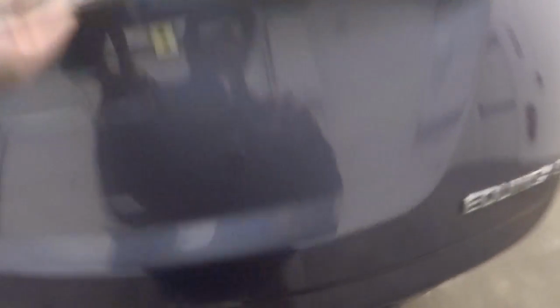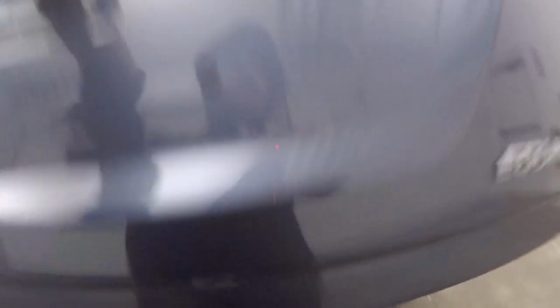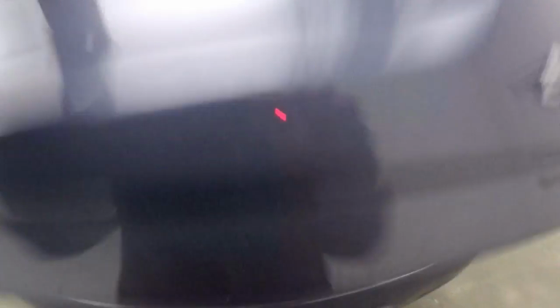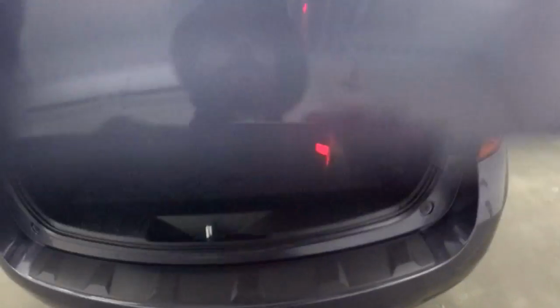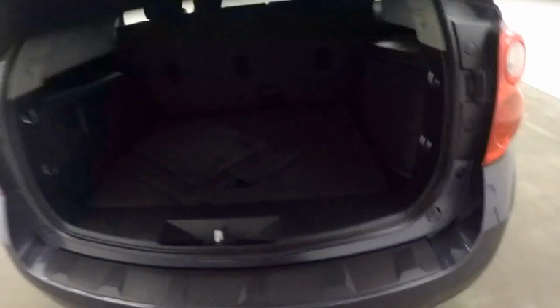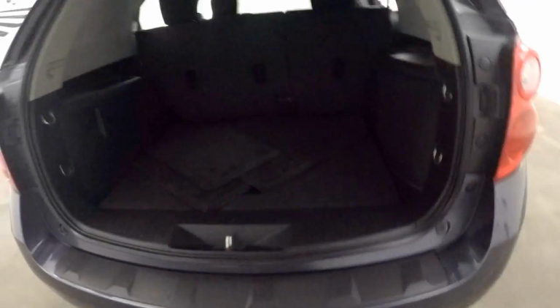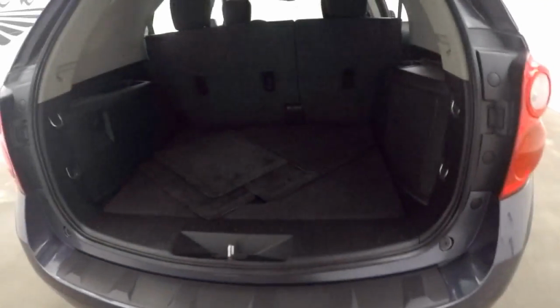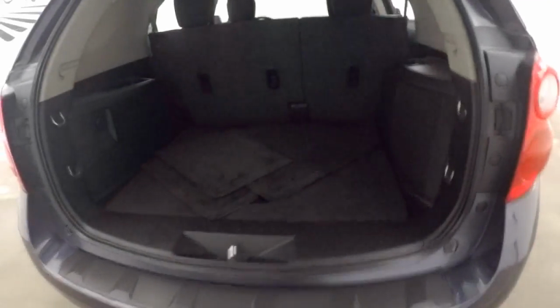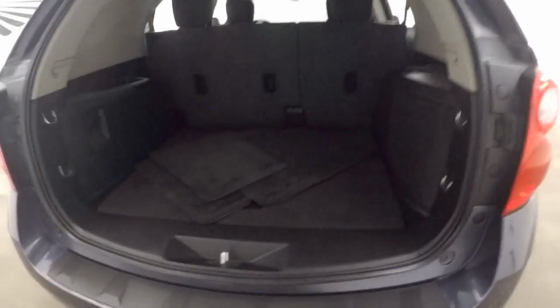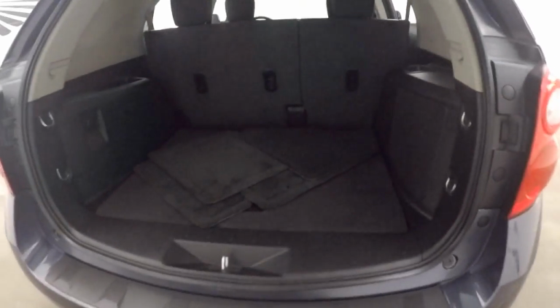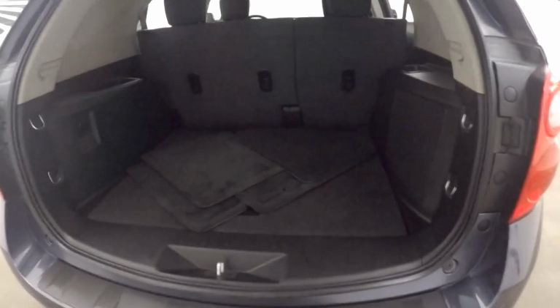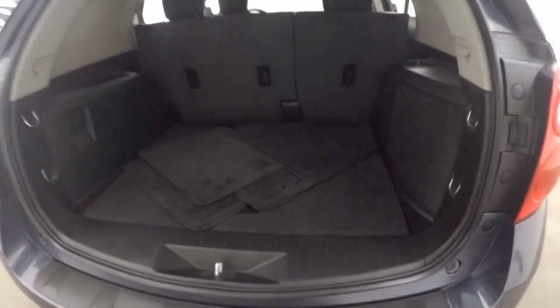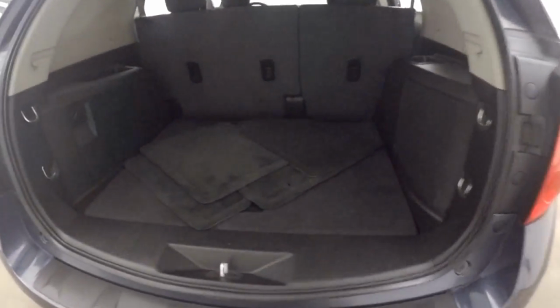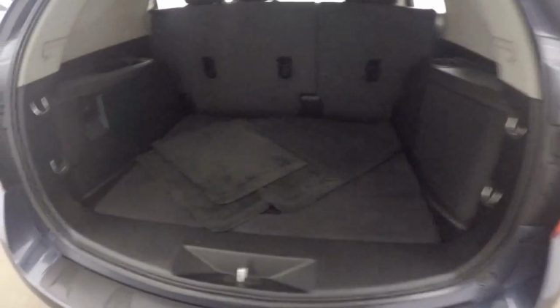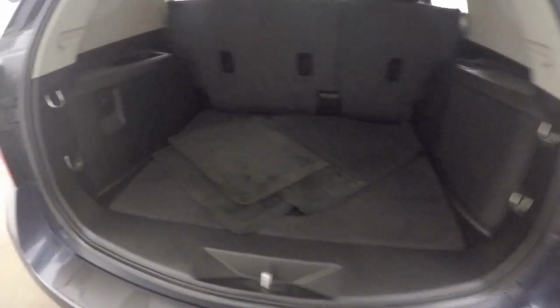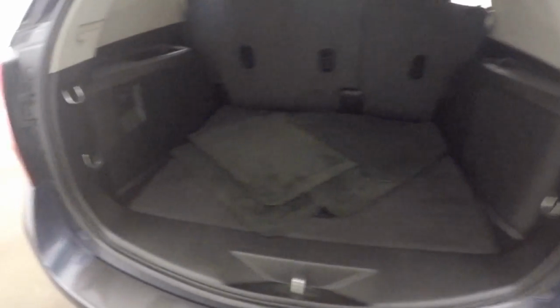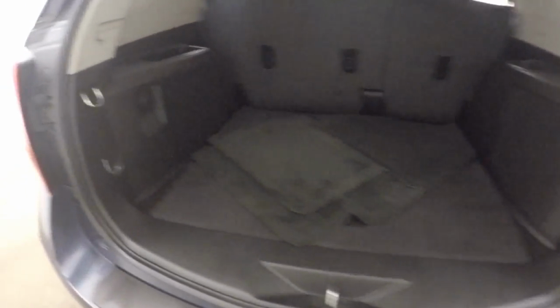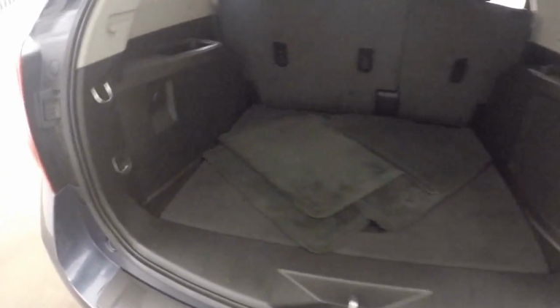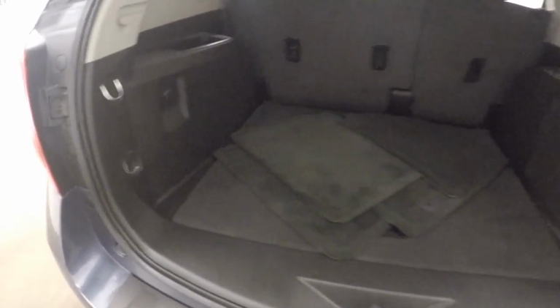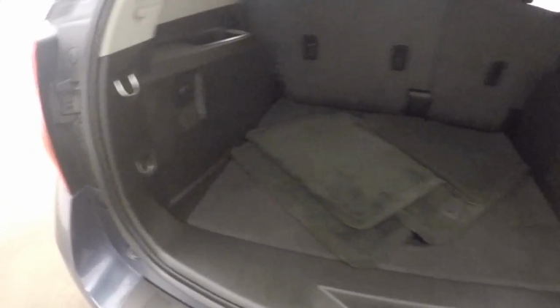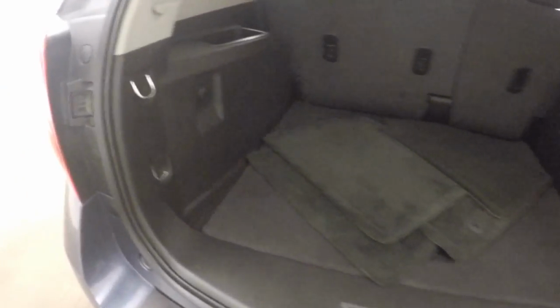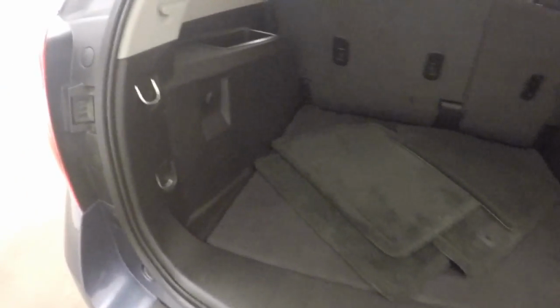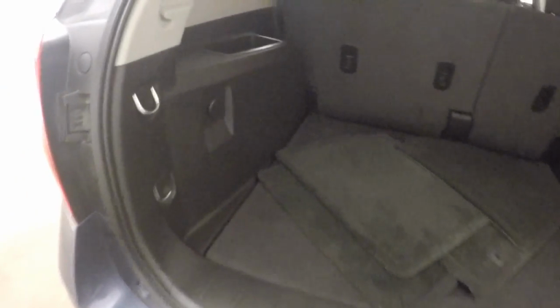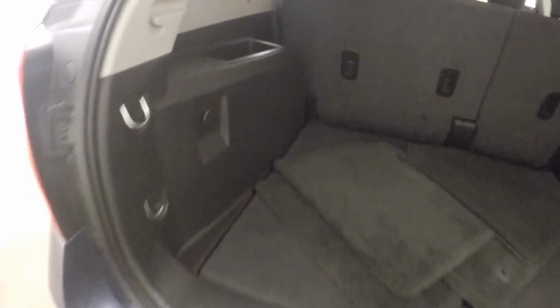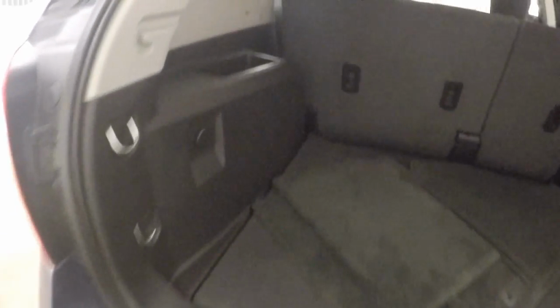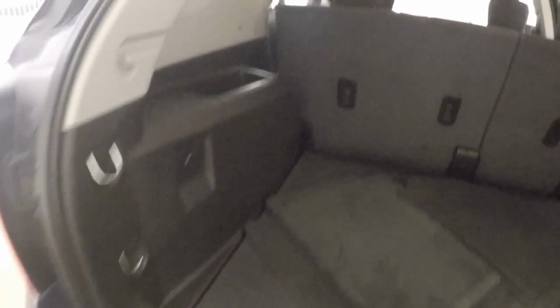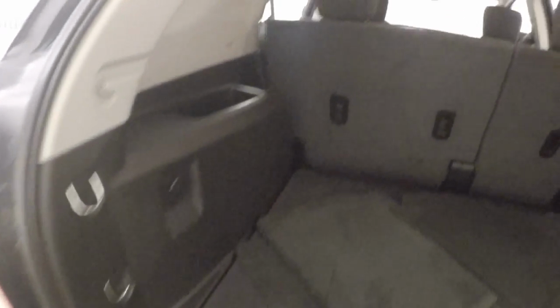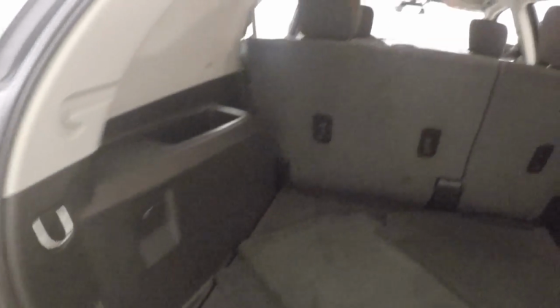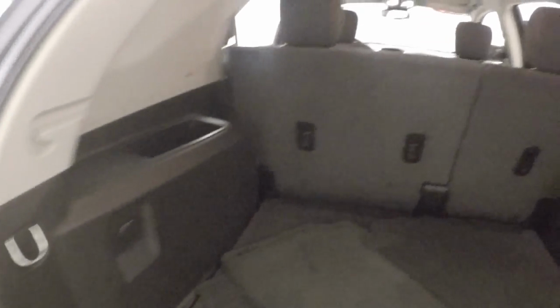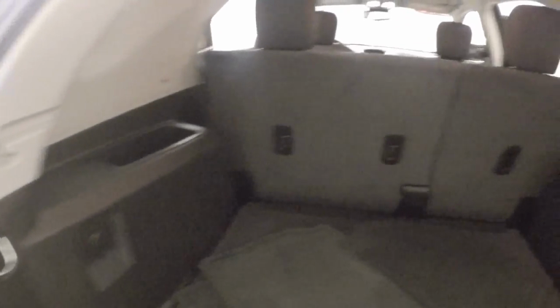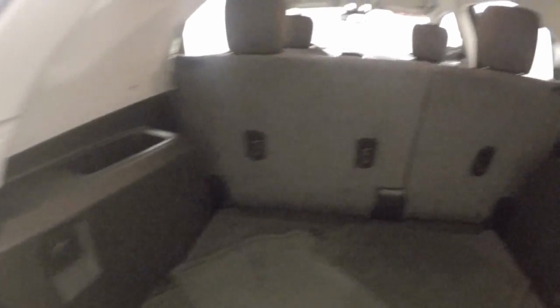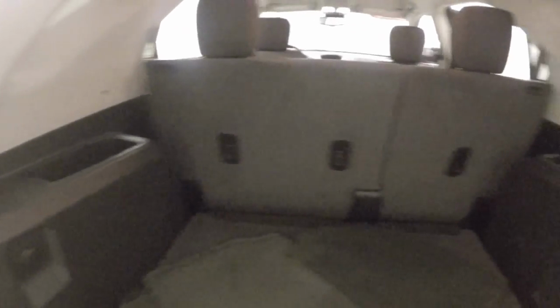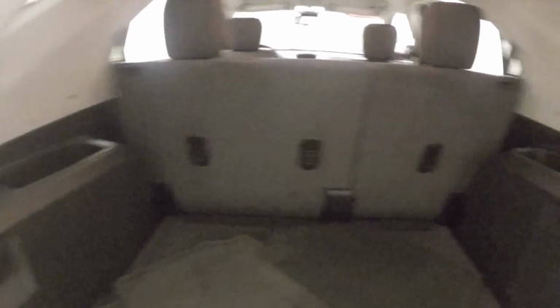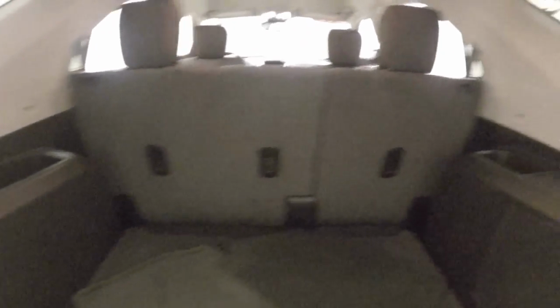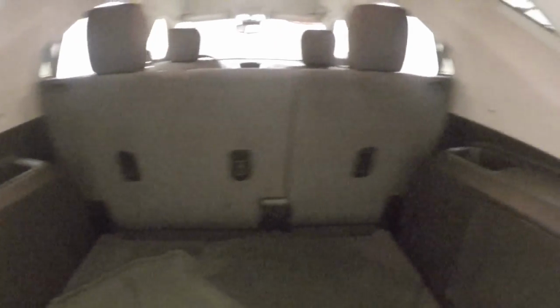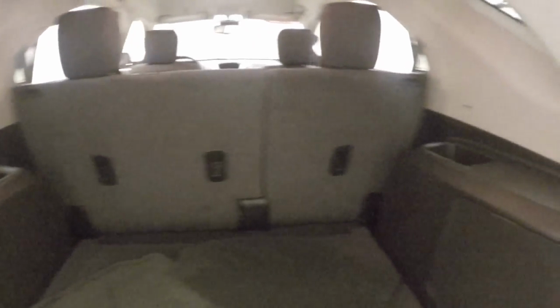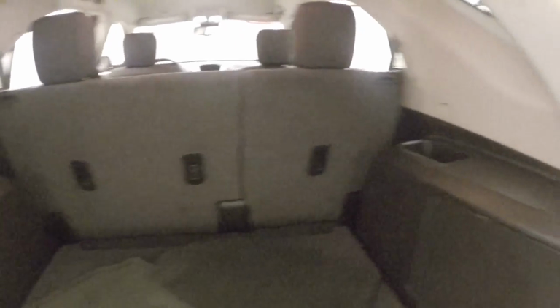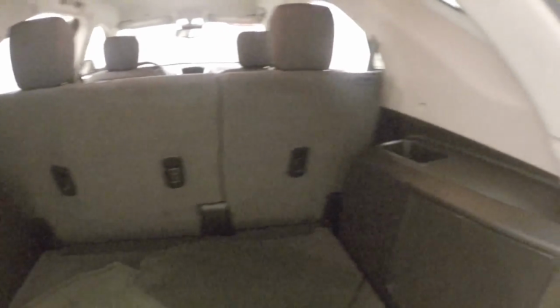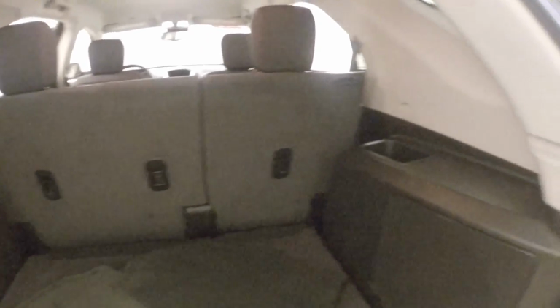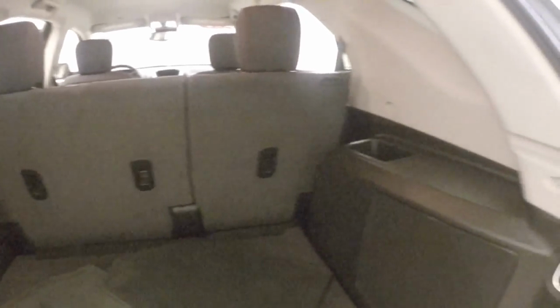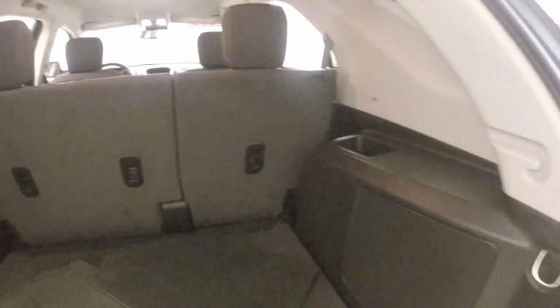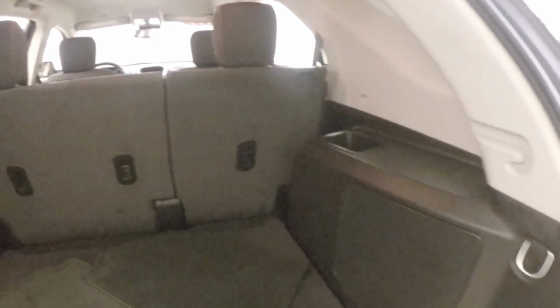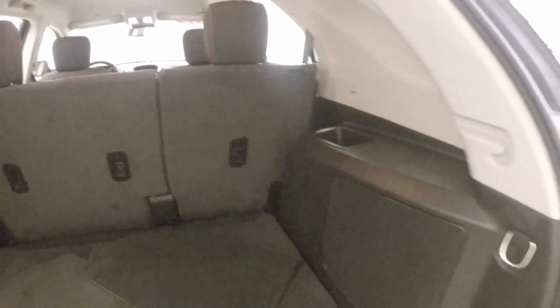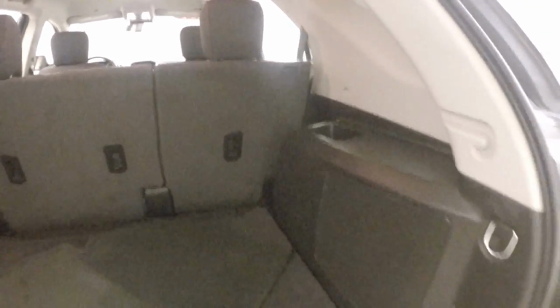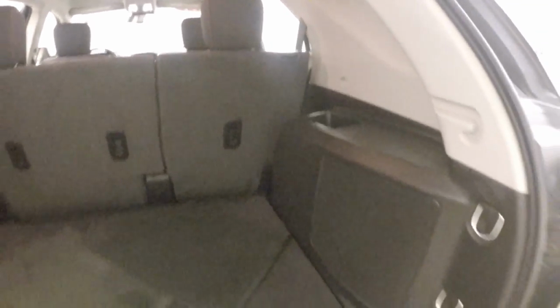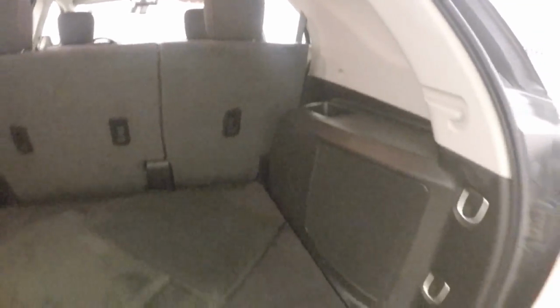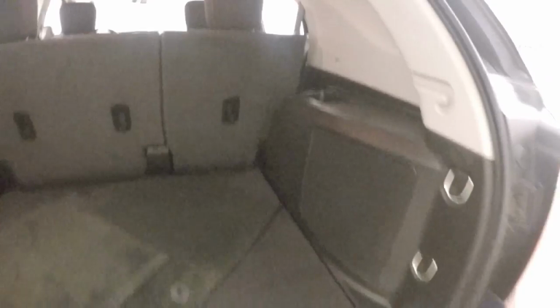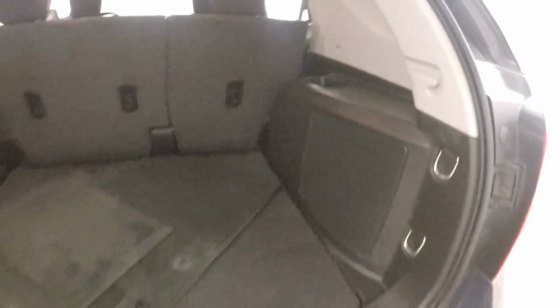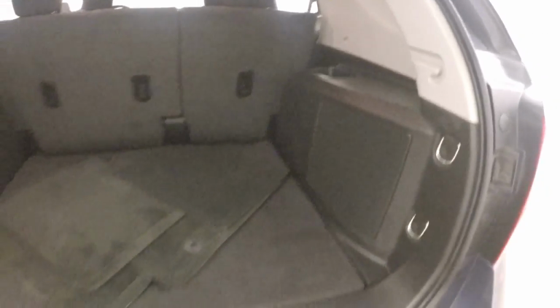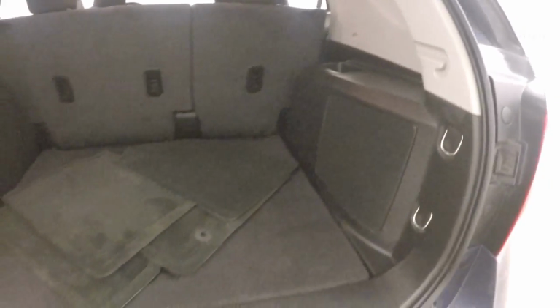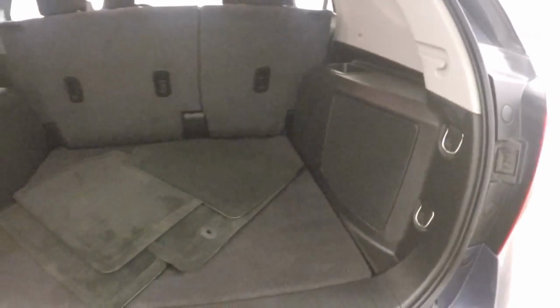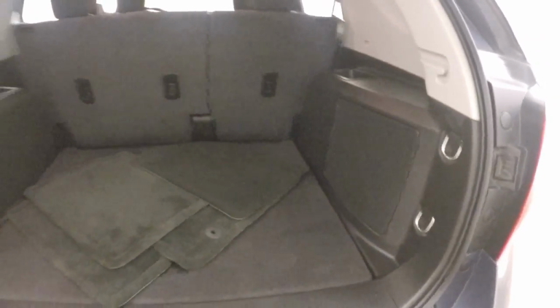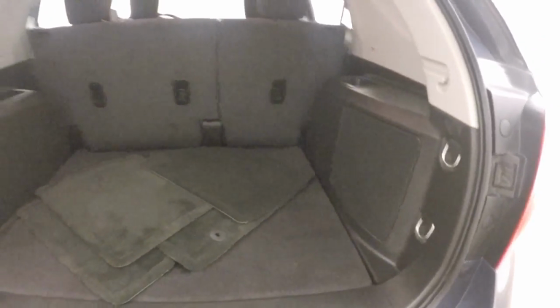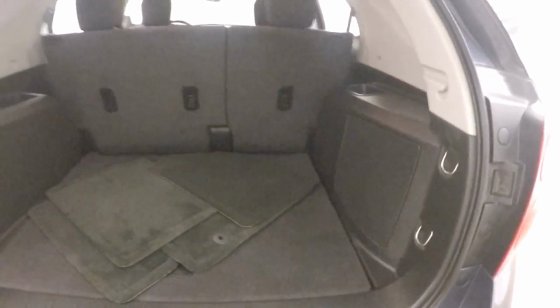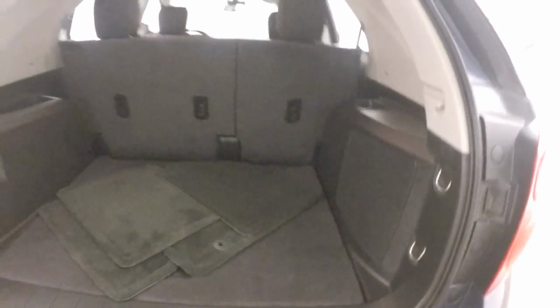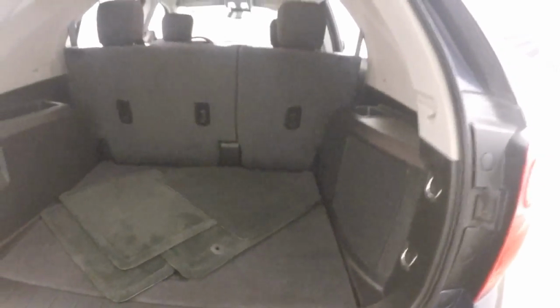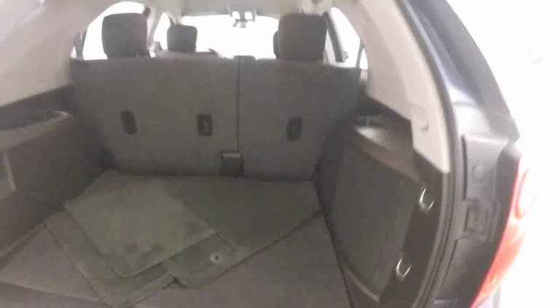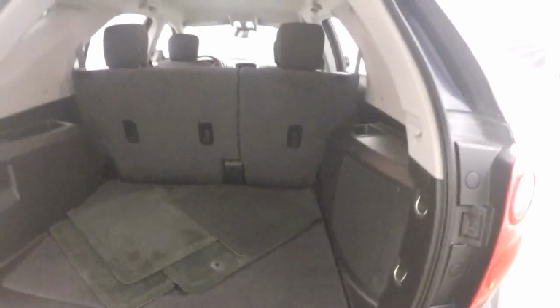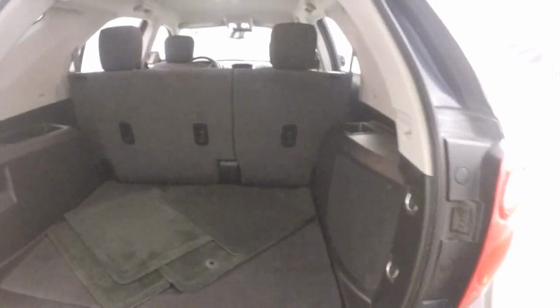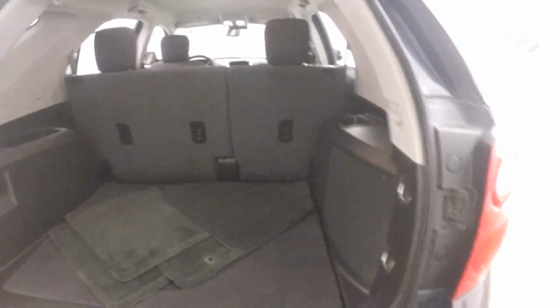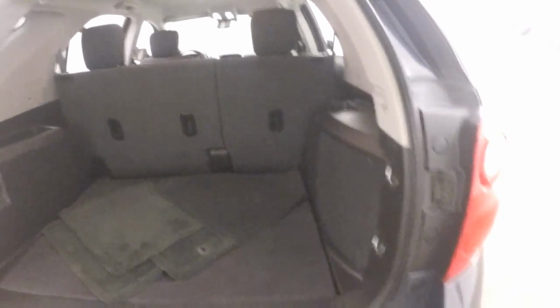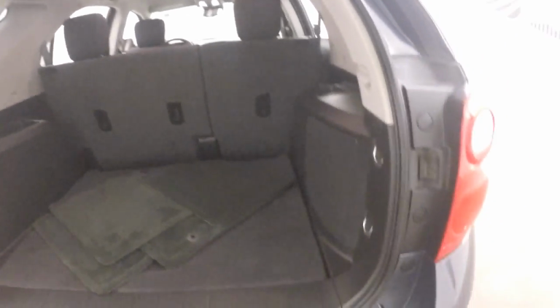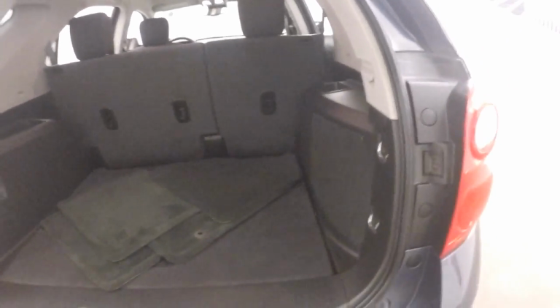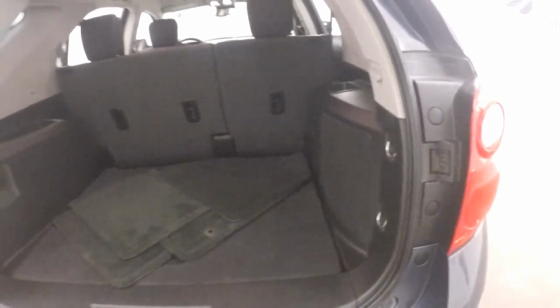Look inside the trunk here — plenty of space, nice and clean.